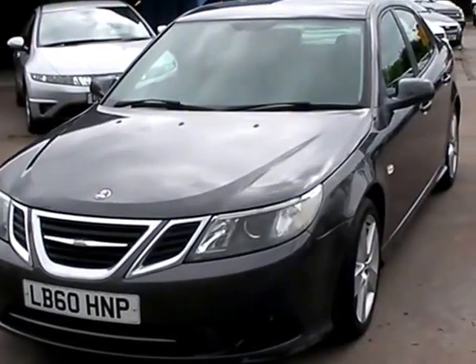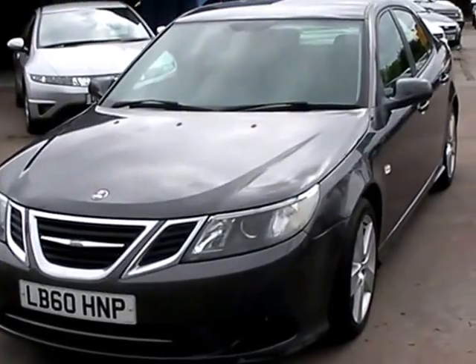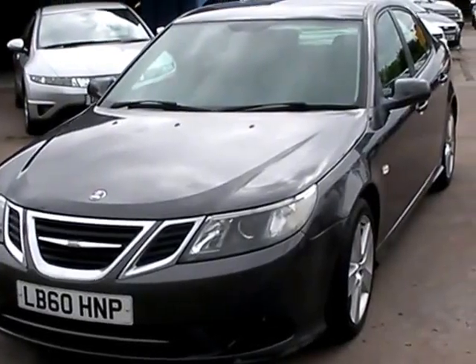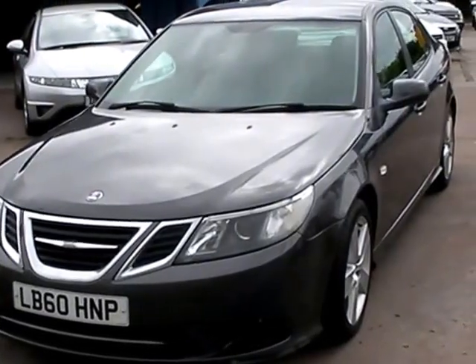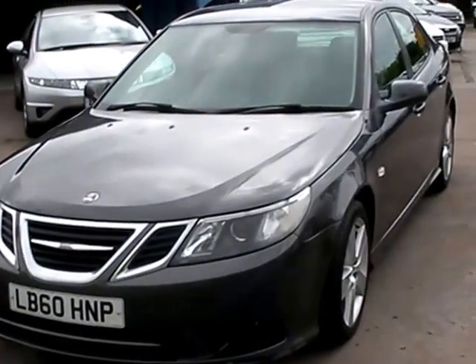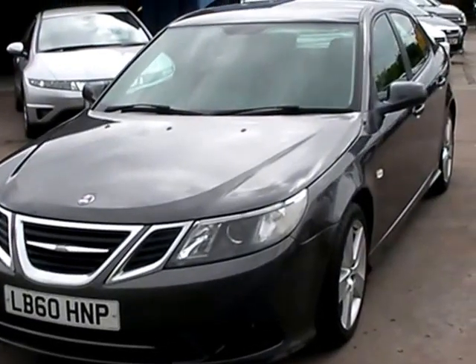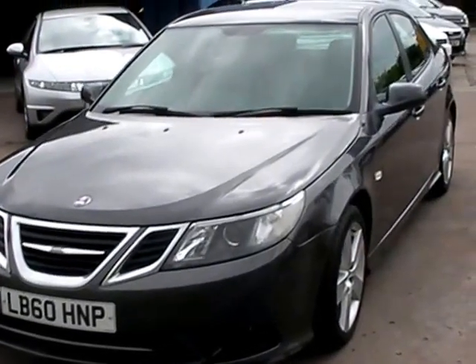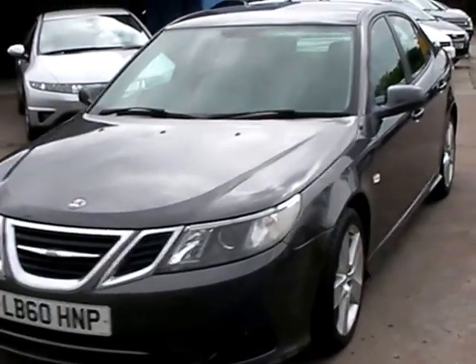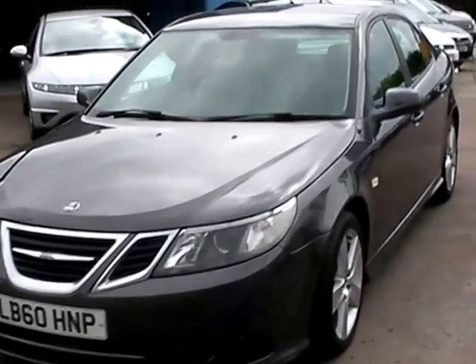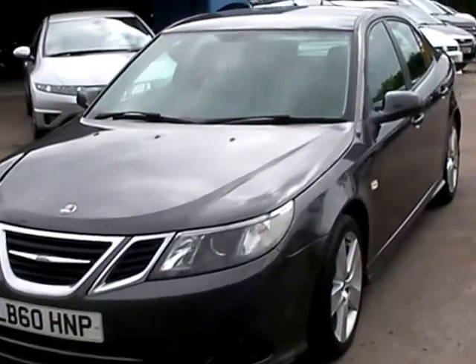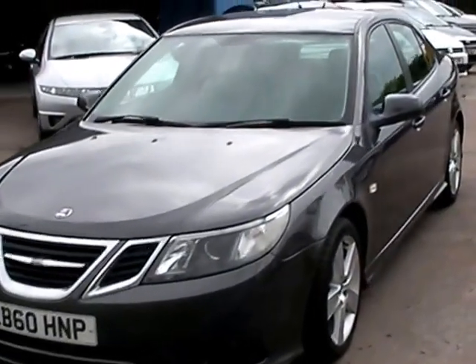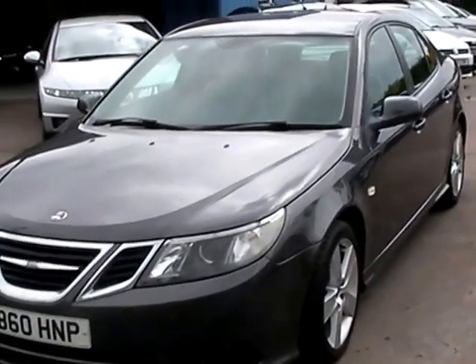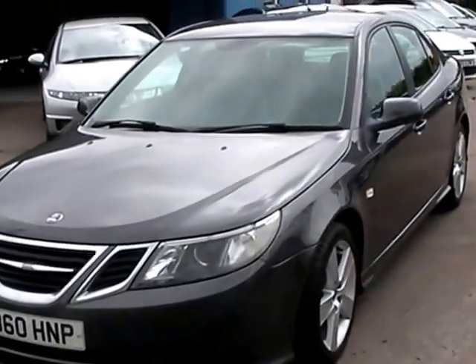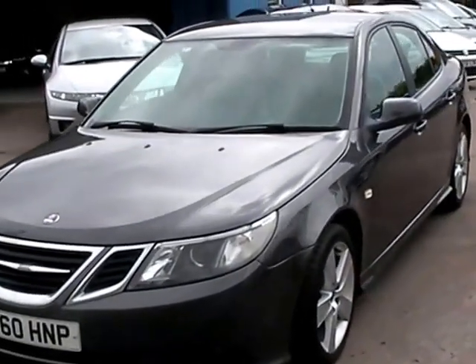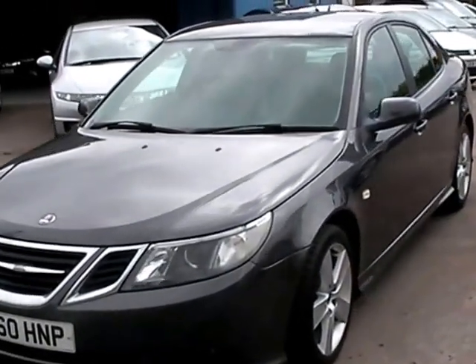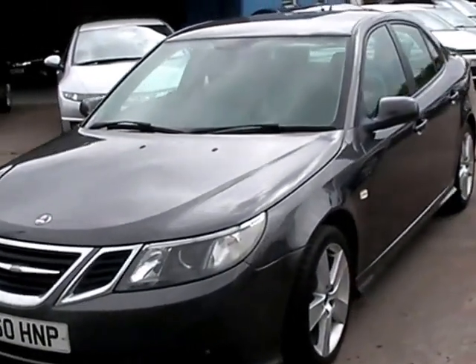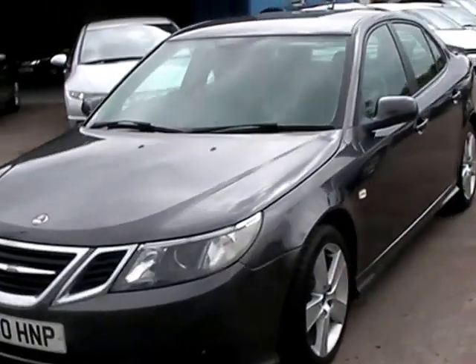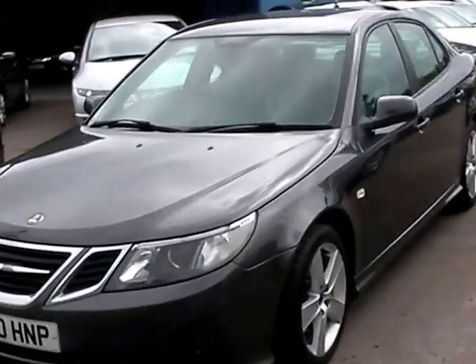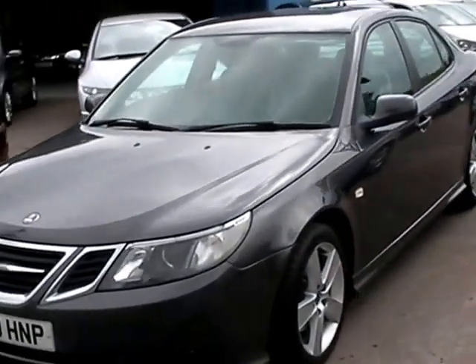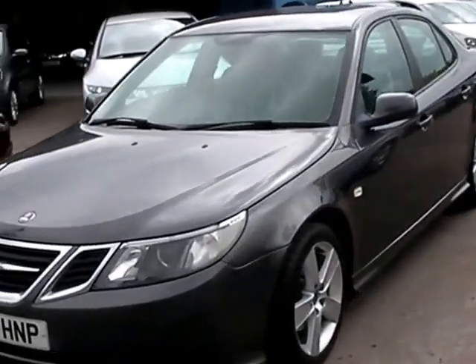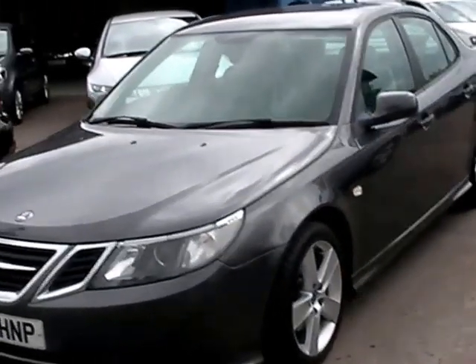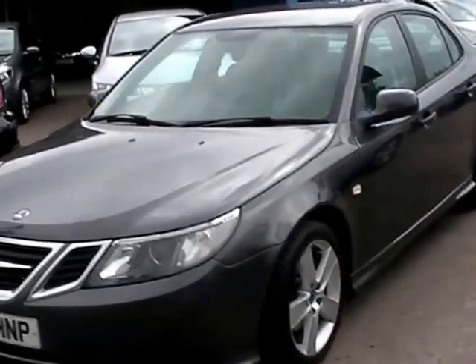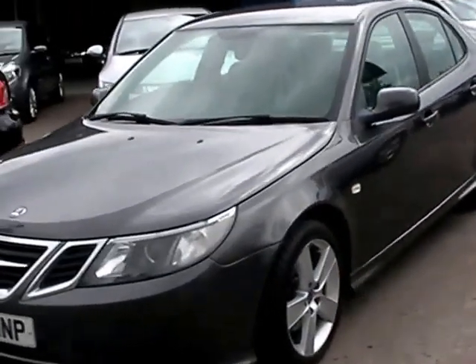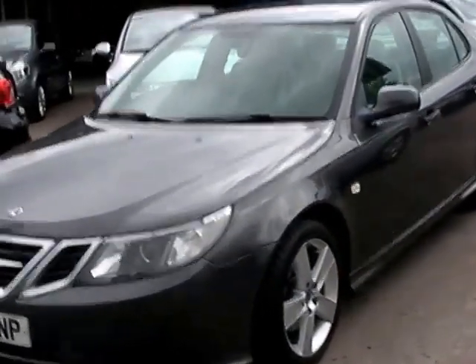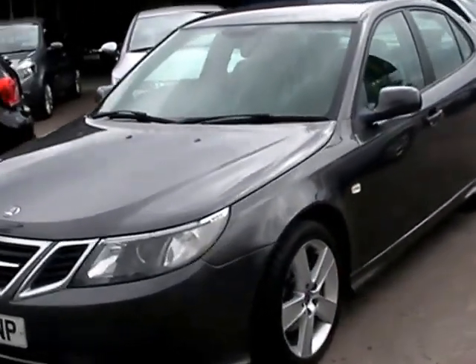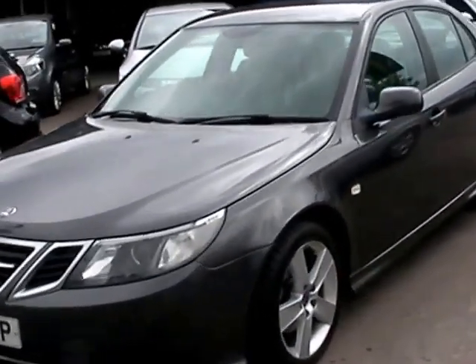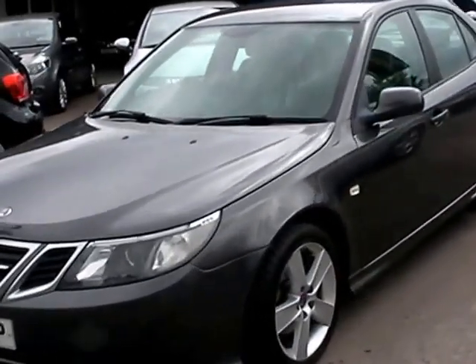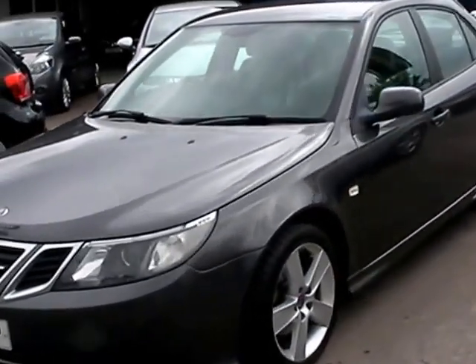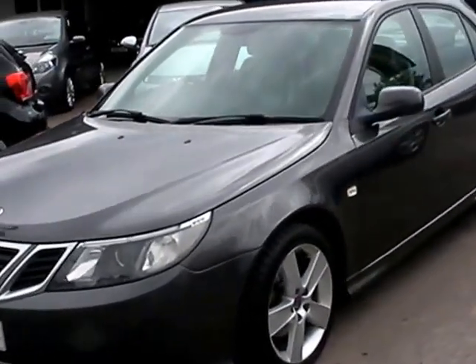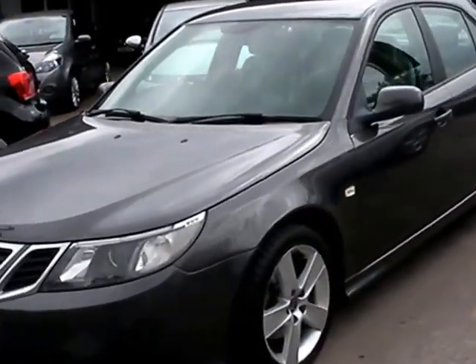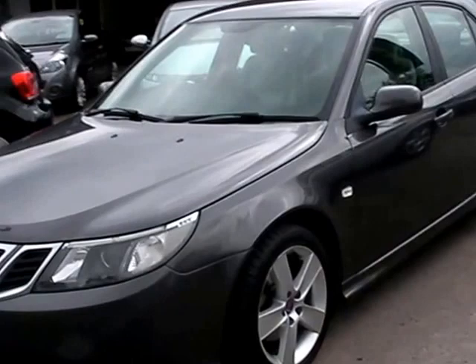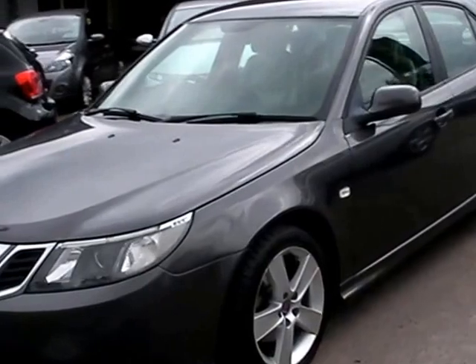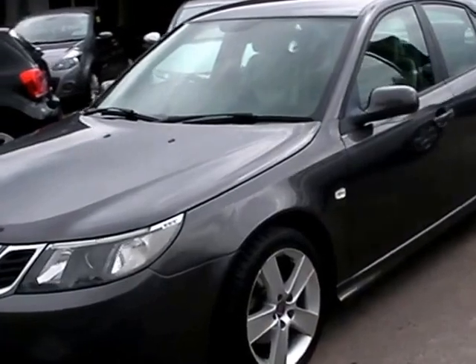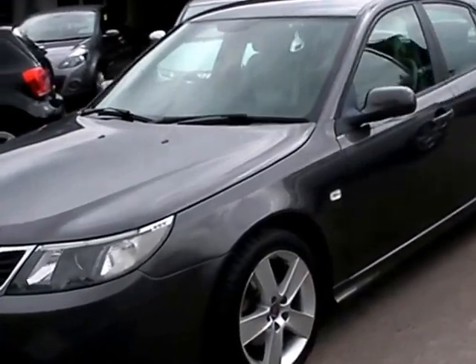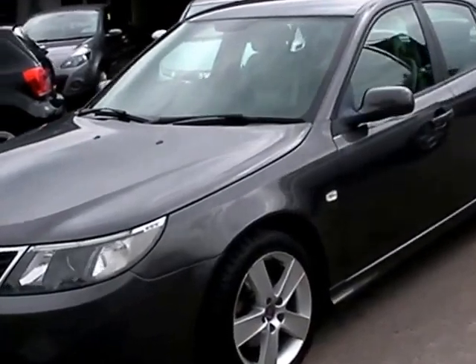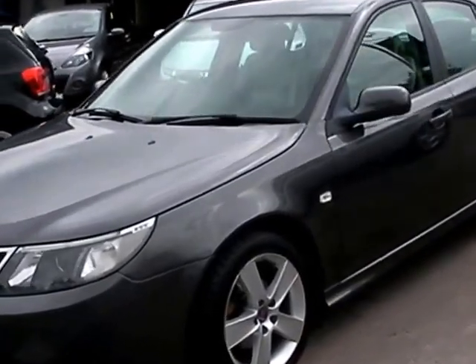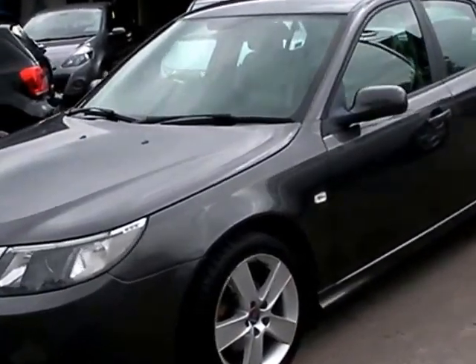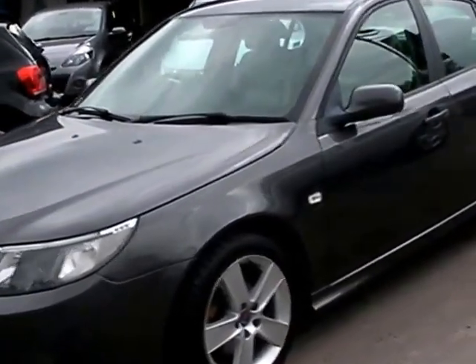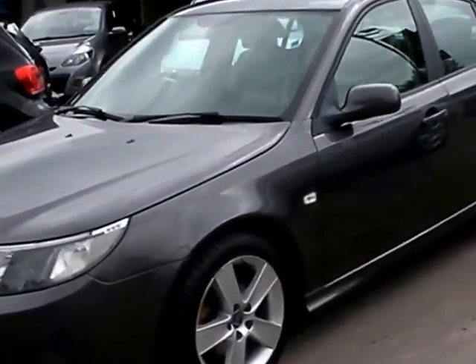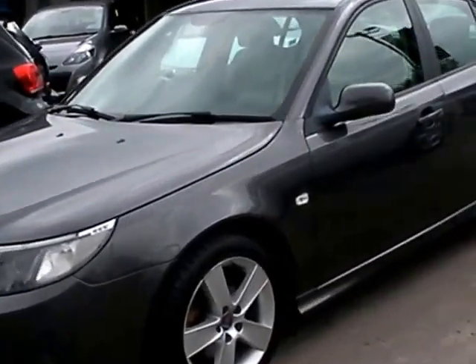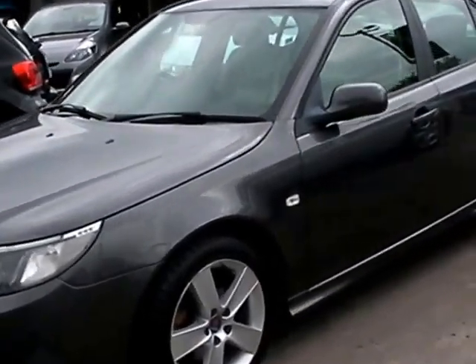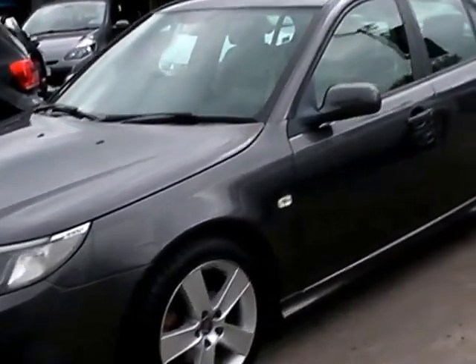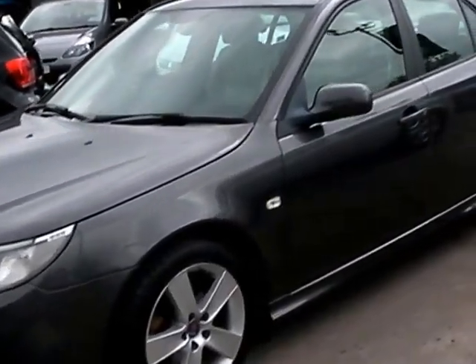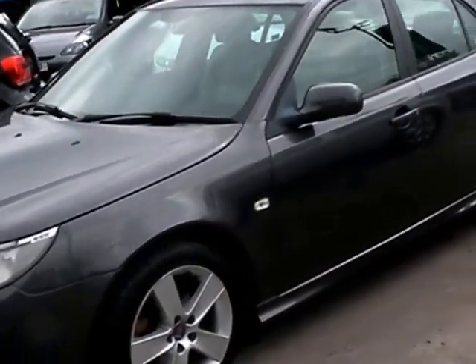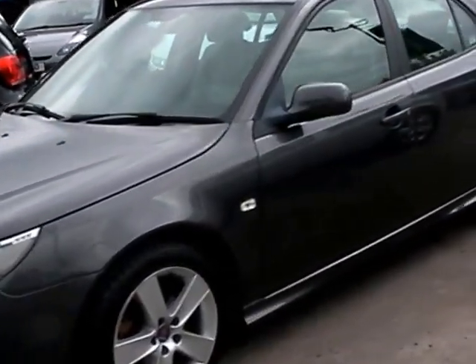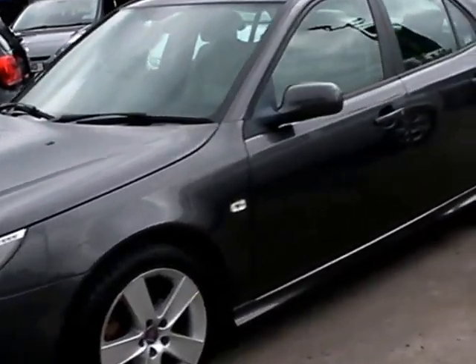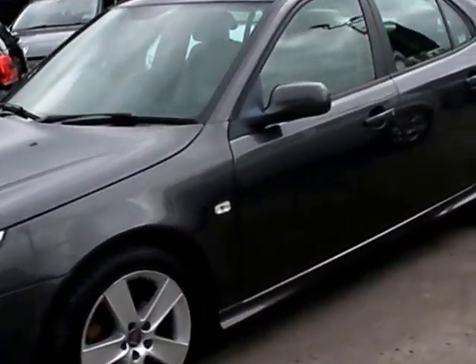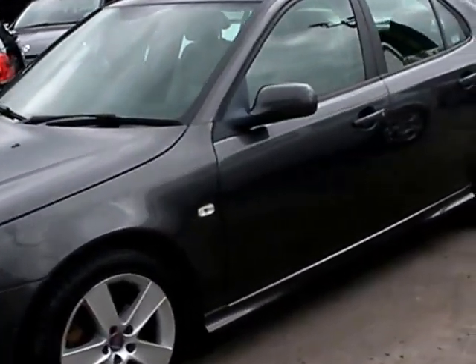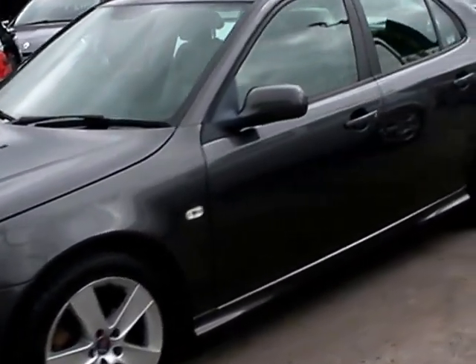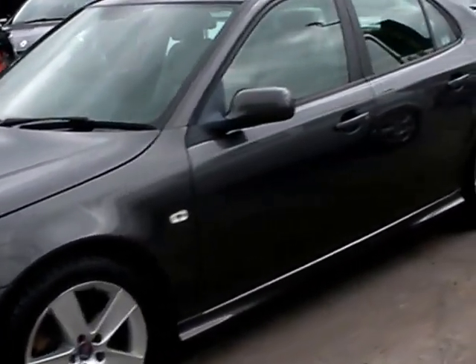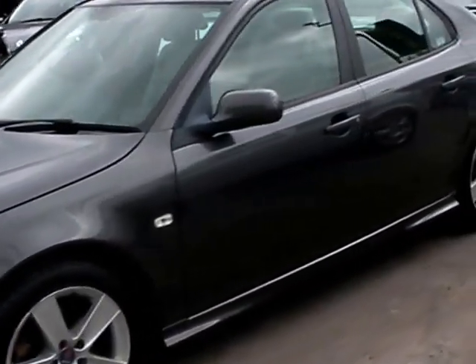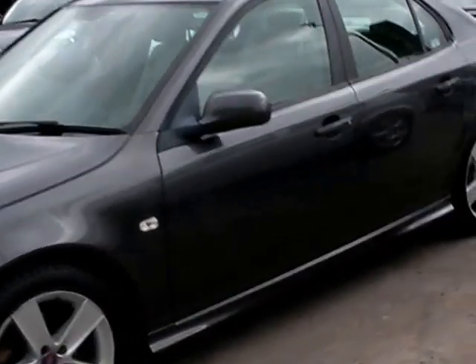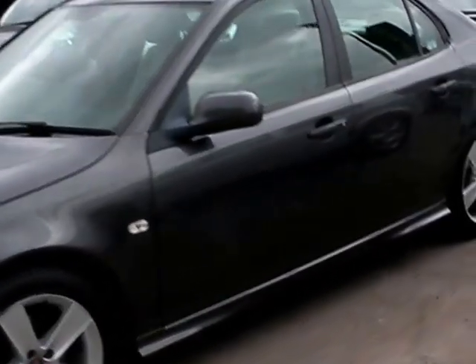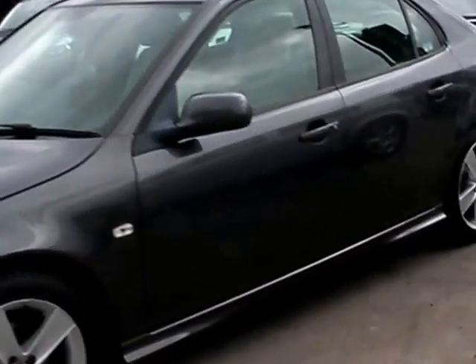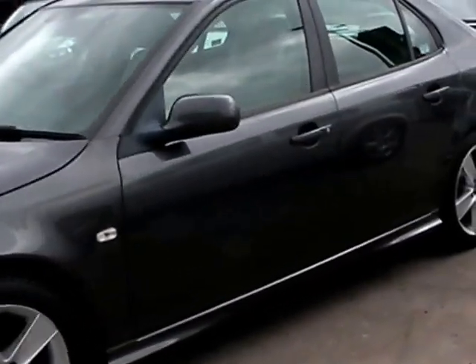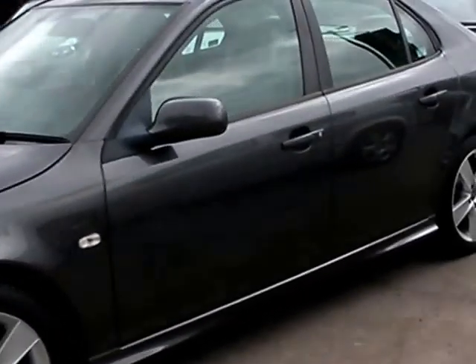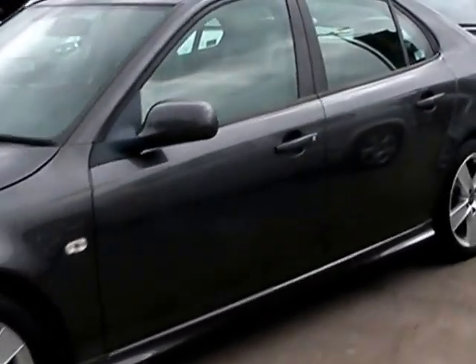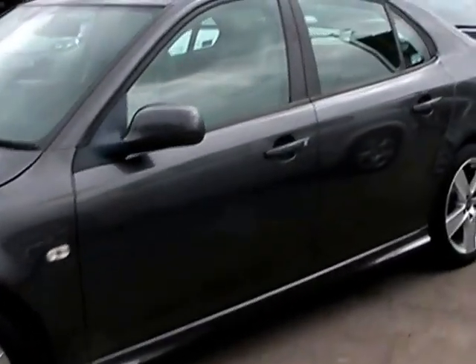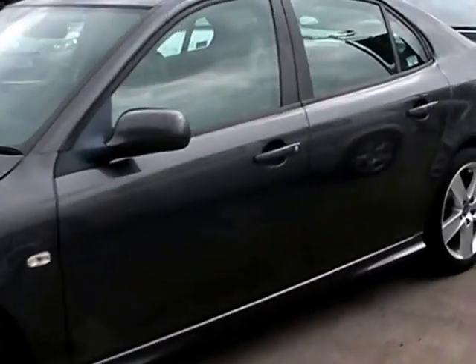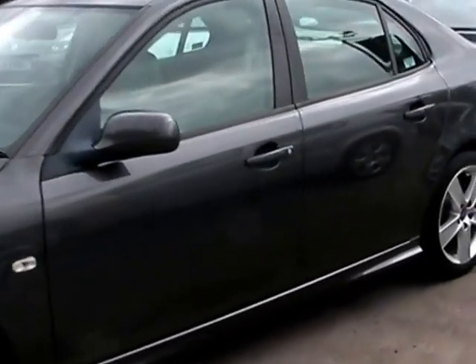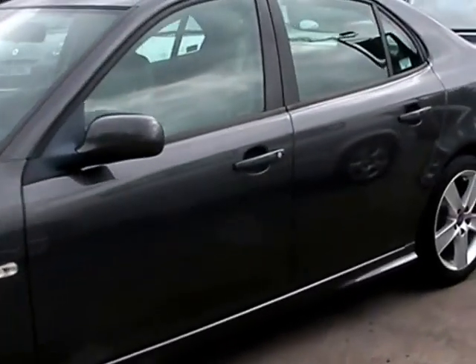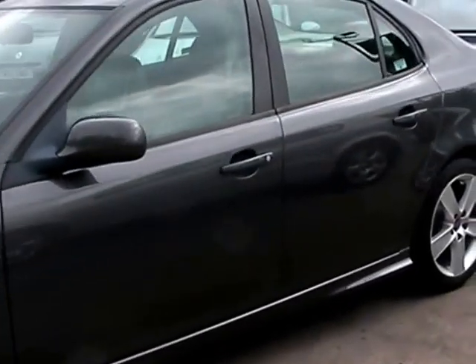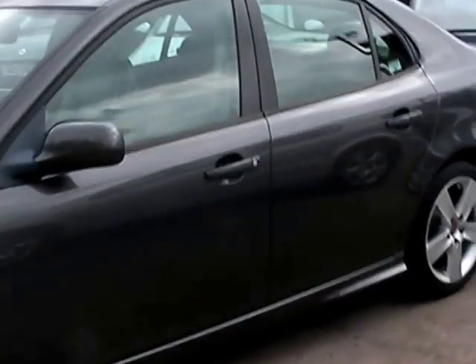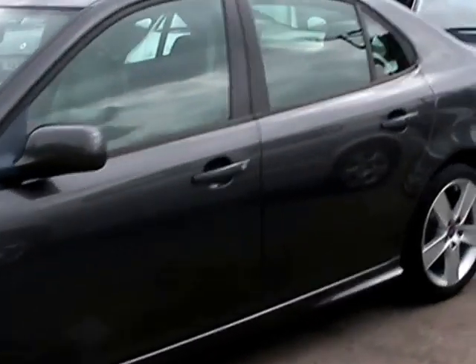Welcome to Cantilever Car Centre. Here today we have a Saab 93 Turbo Edition, registered in 2011 on a 60 plate.